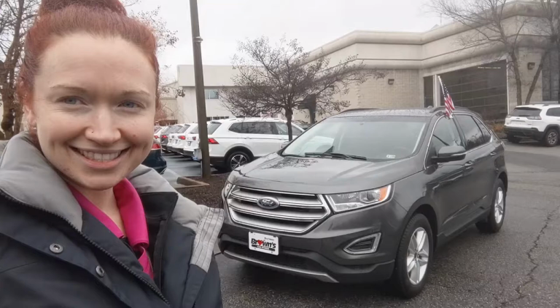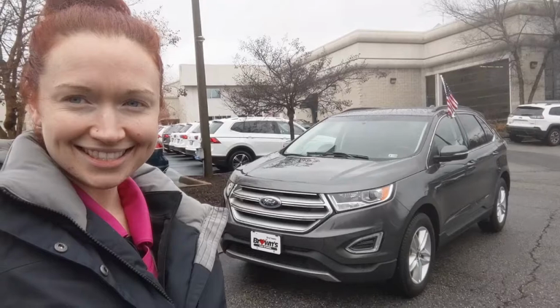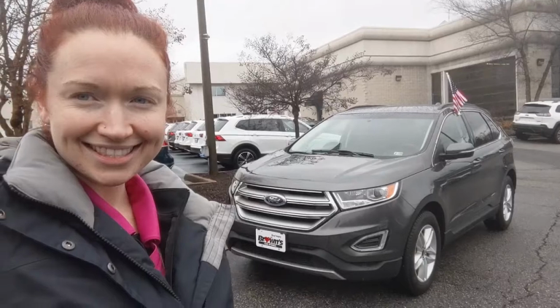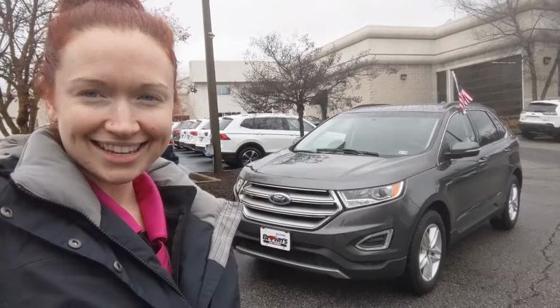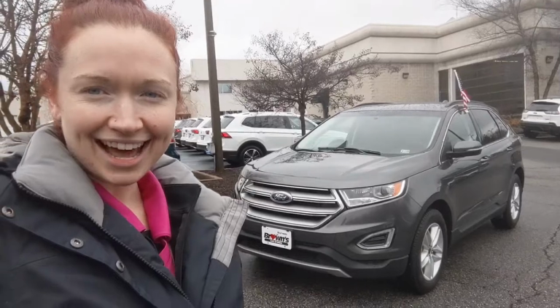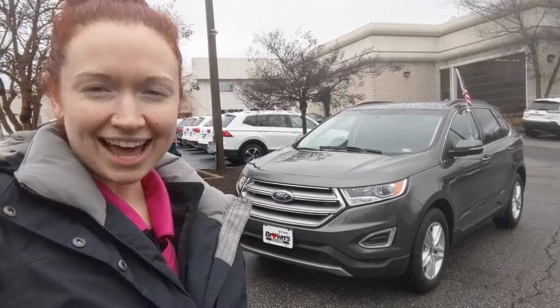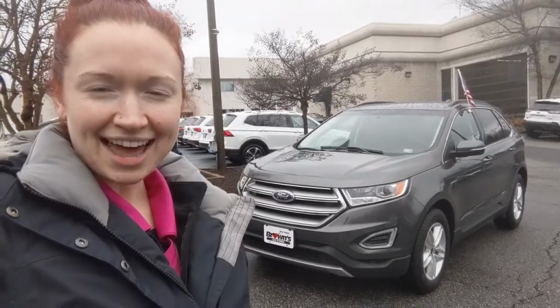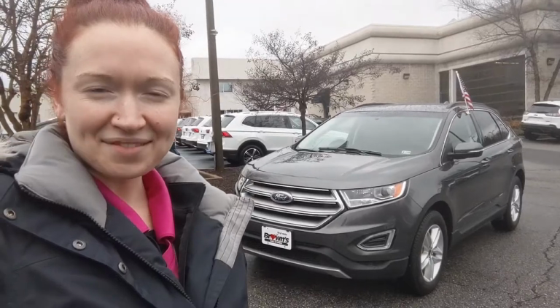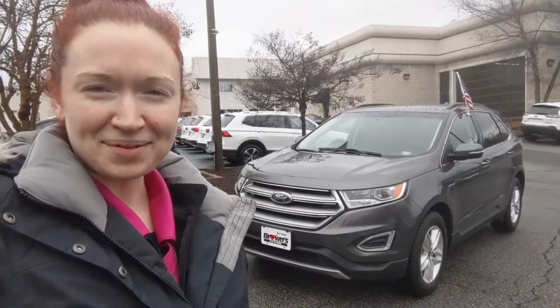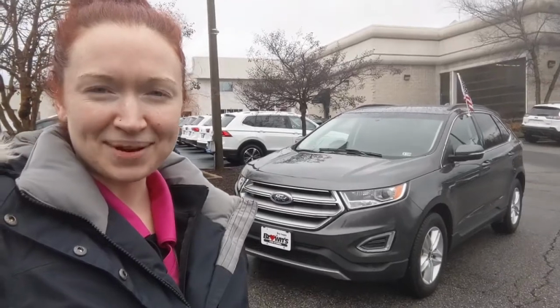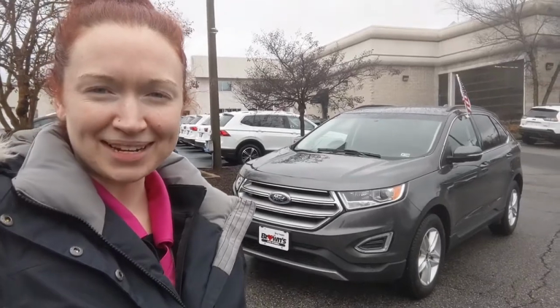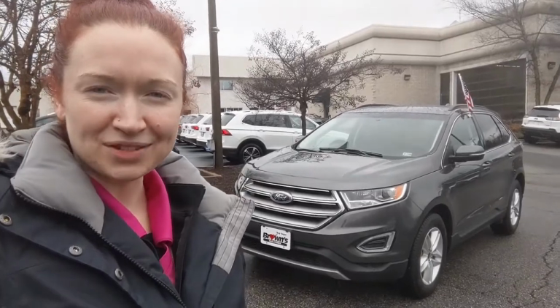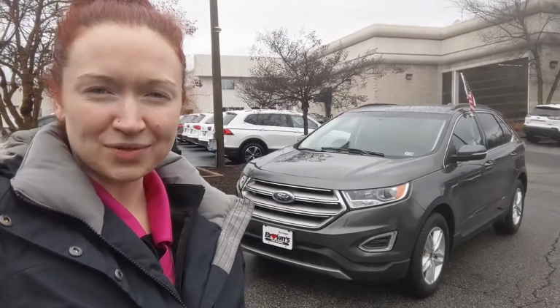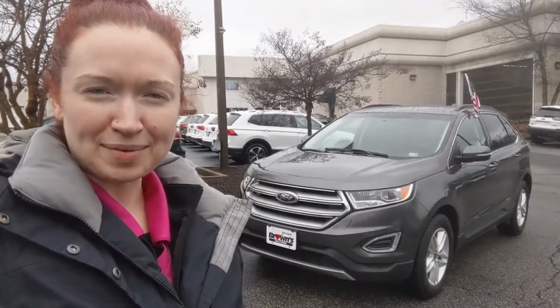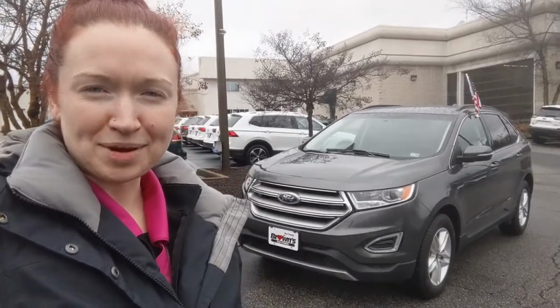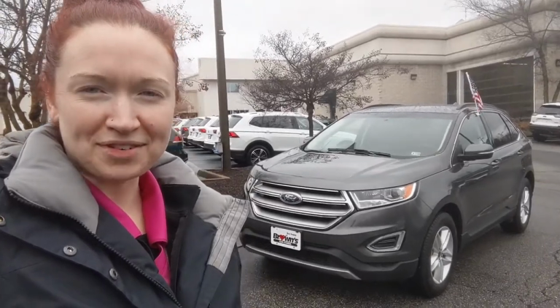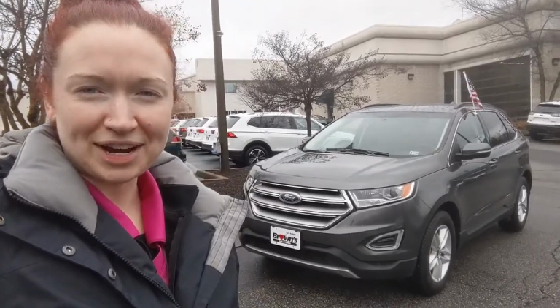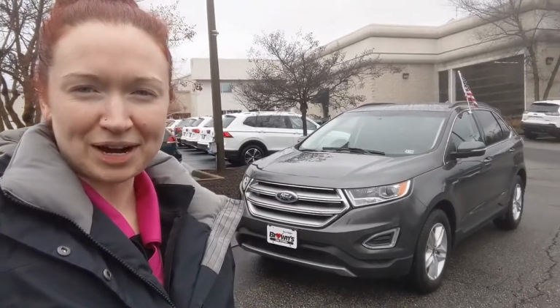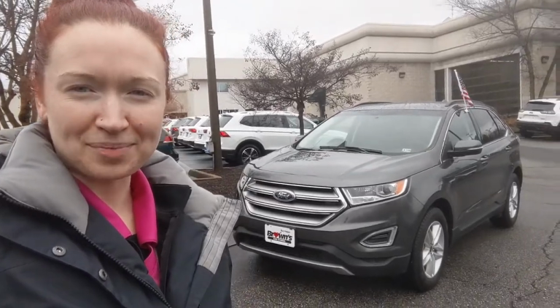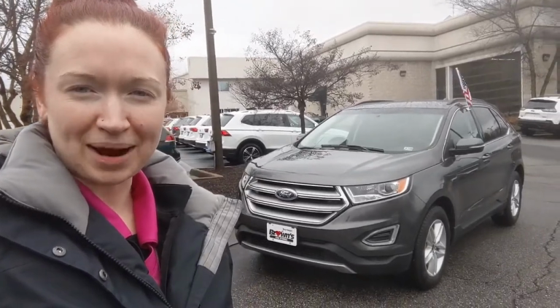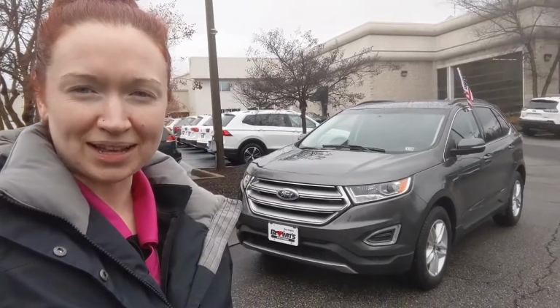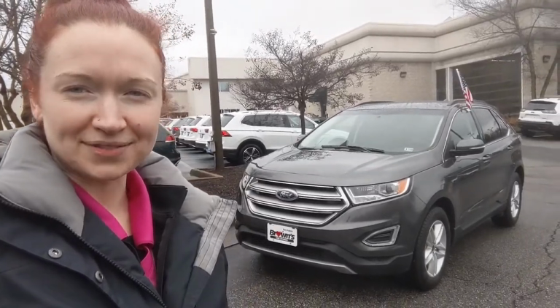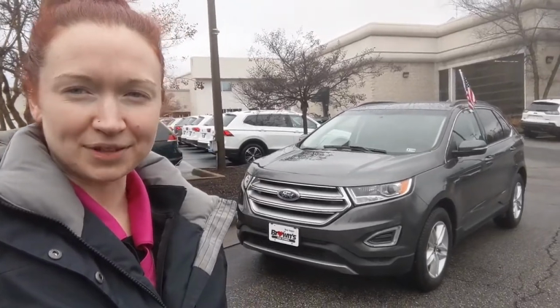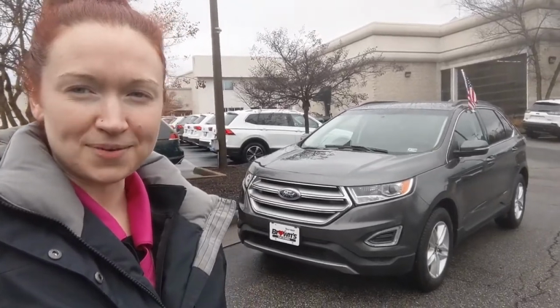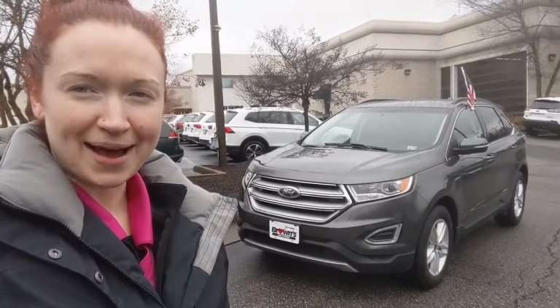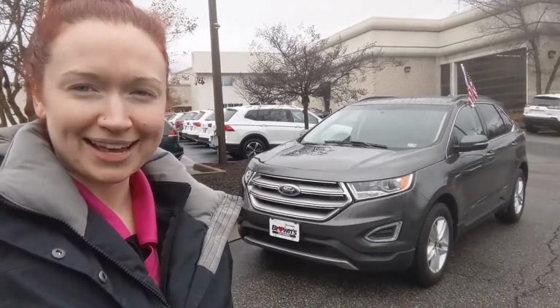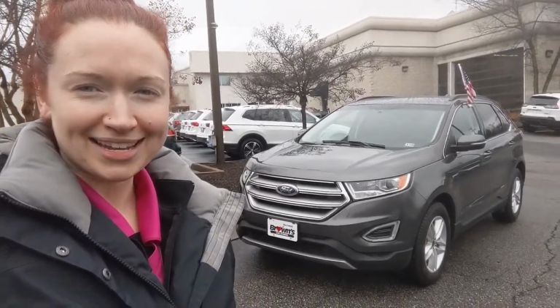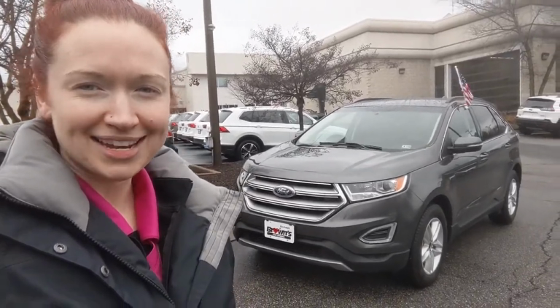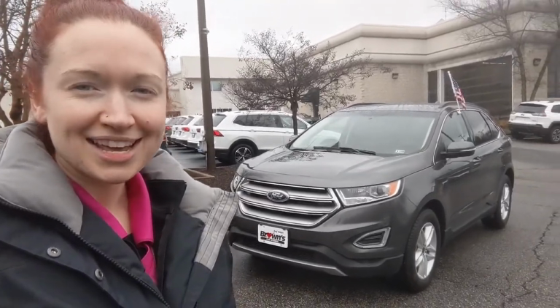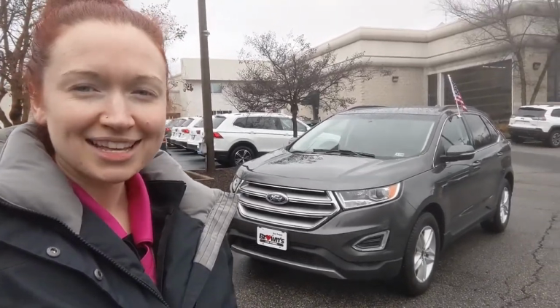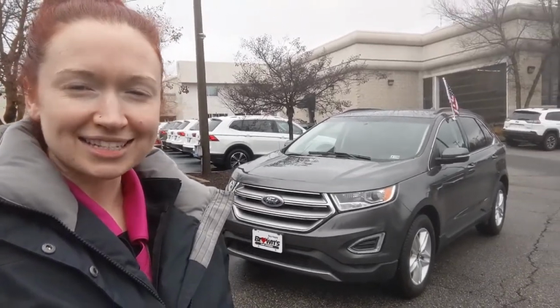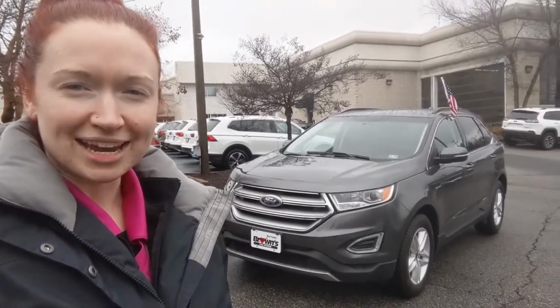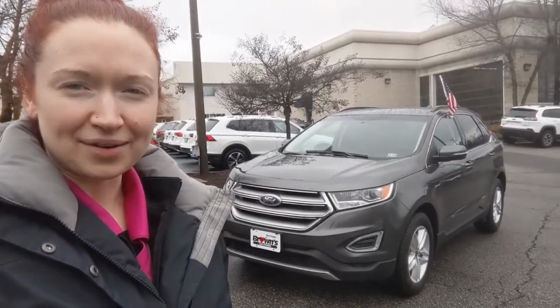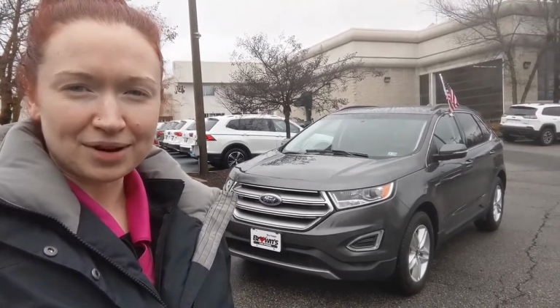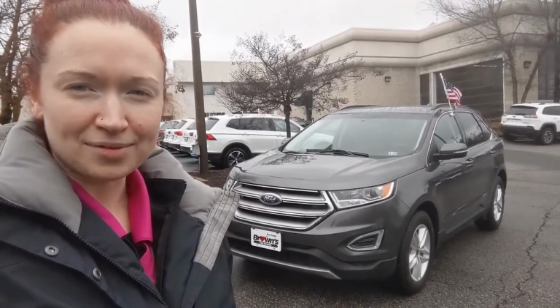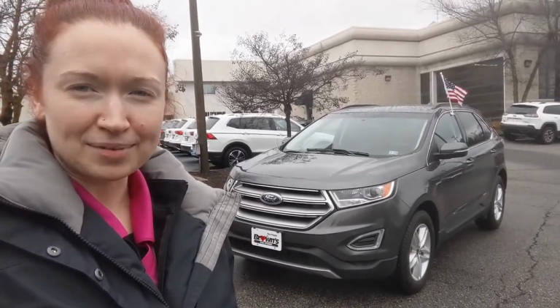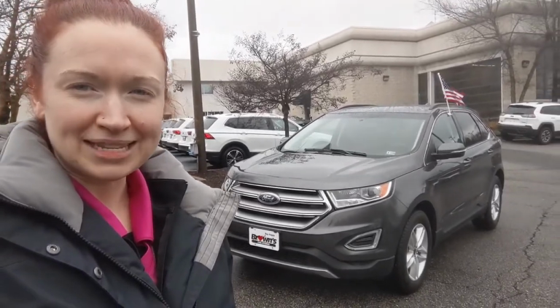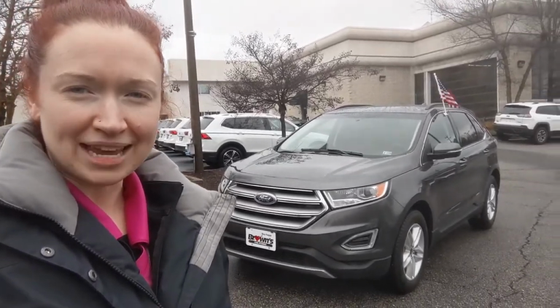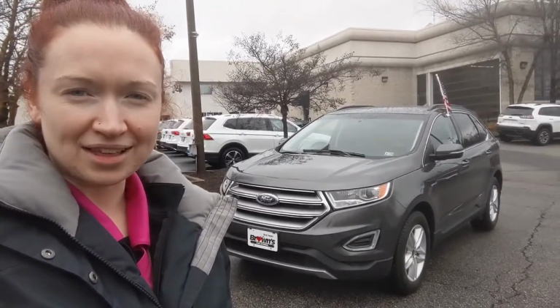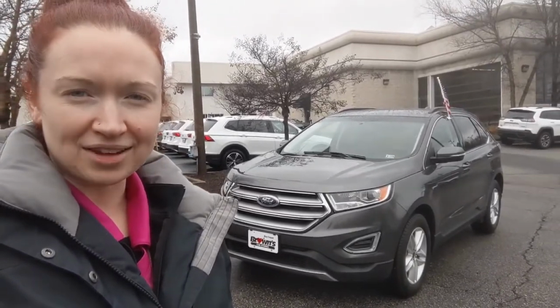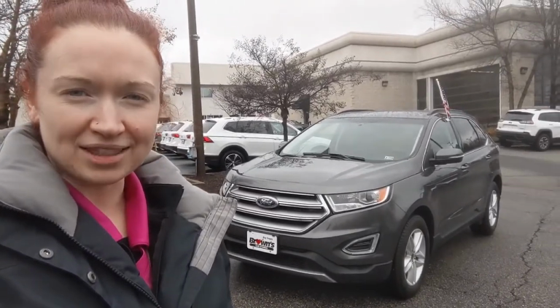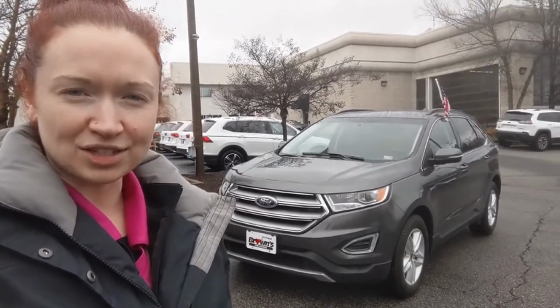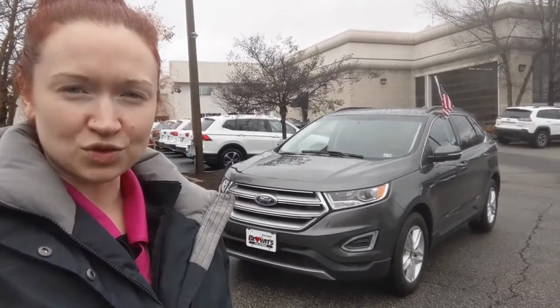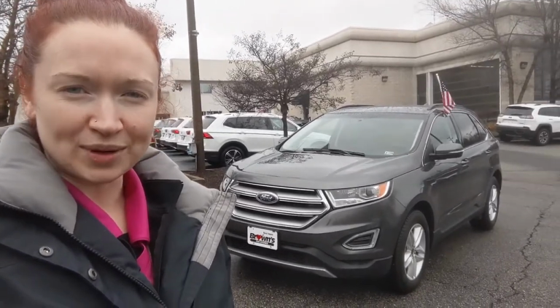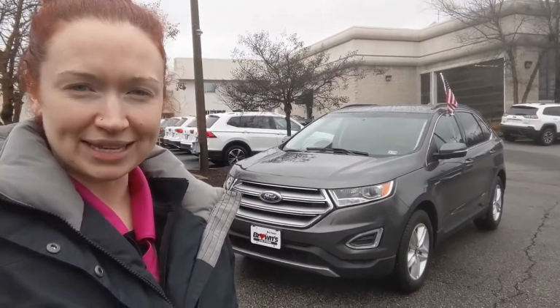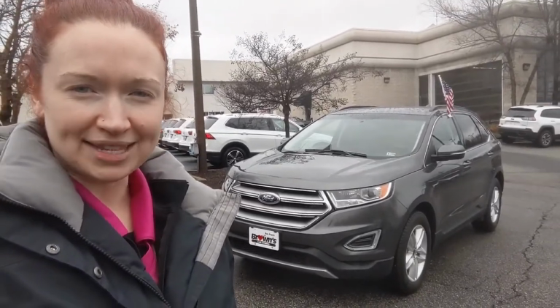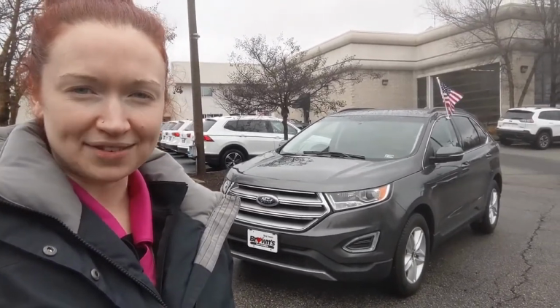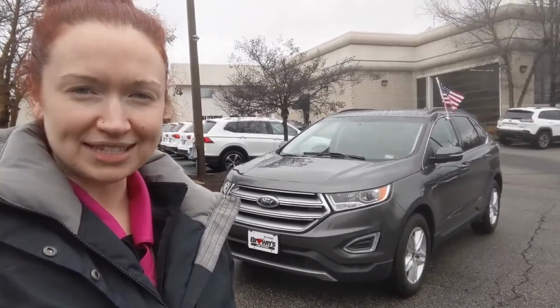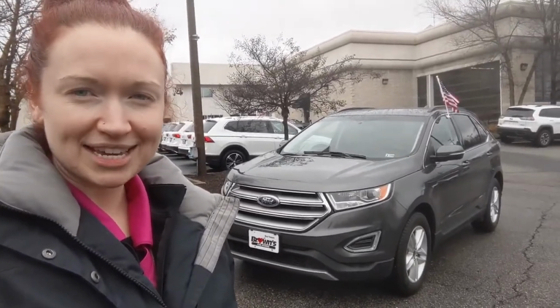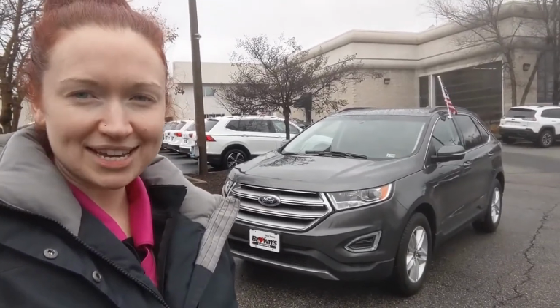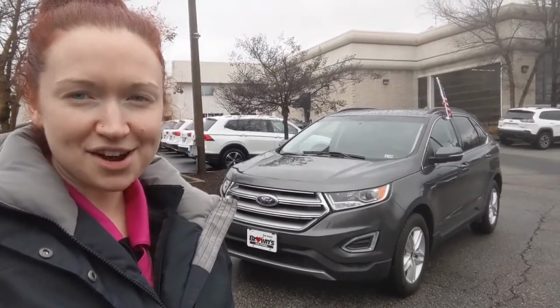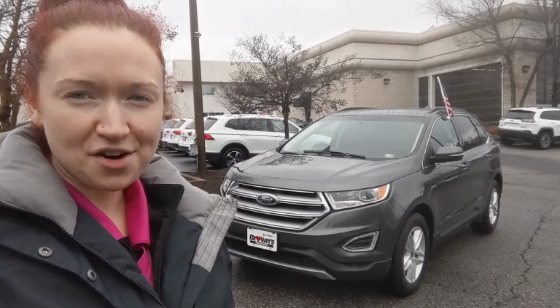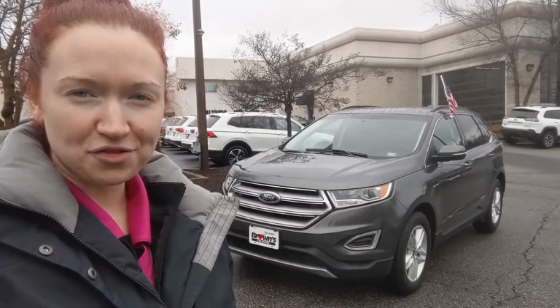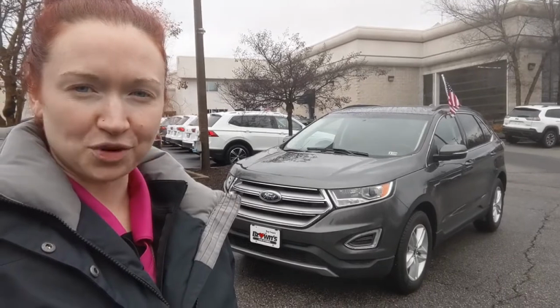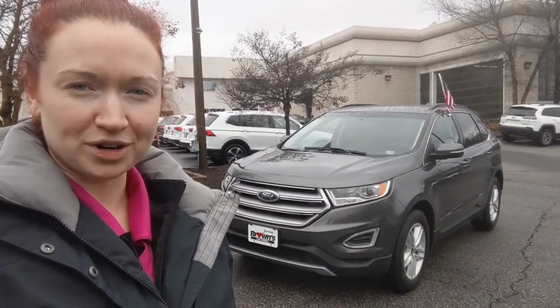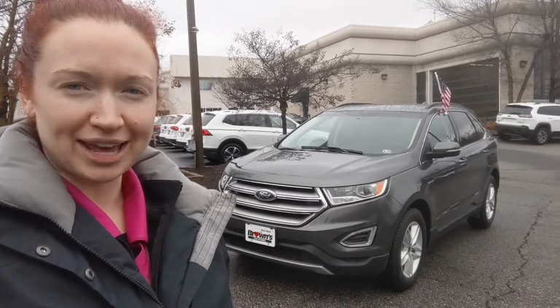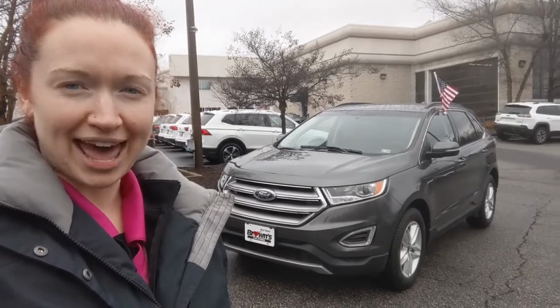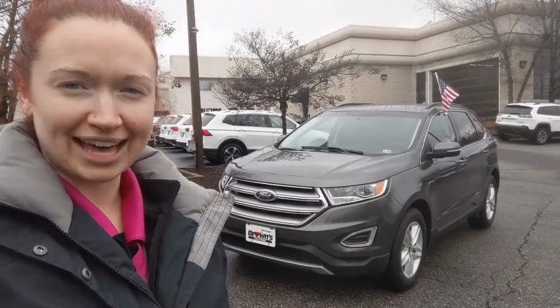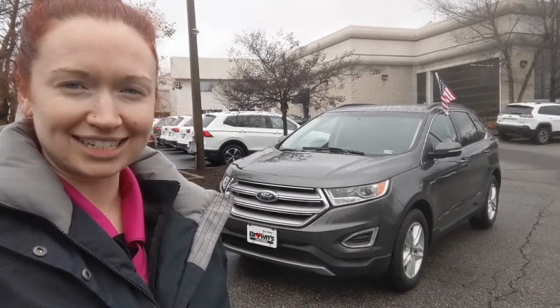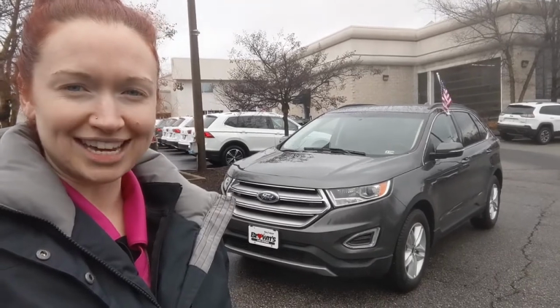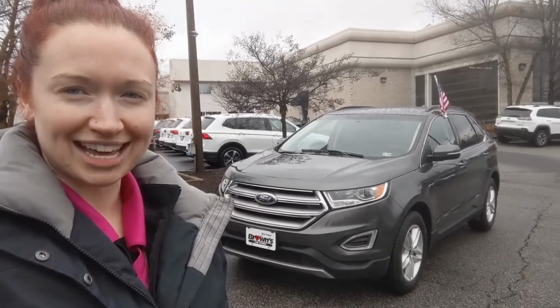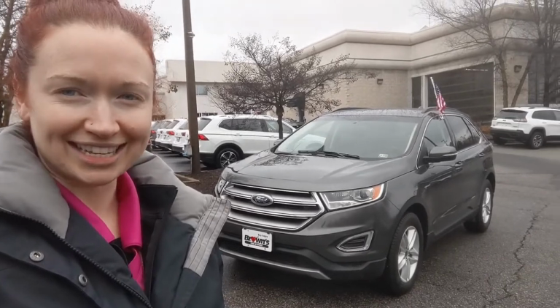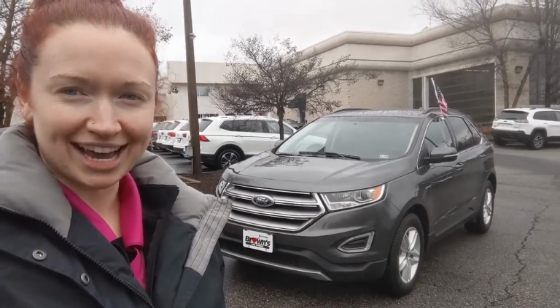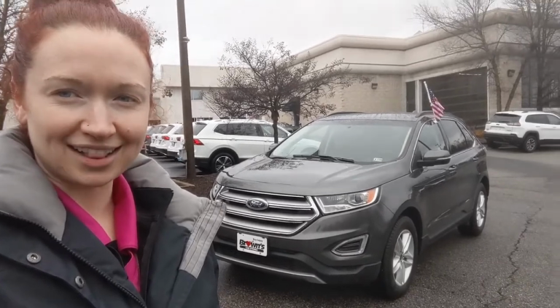Hi everyone, it's Ramey over here at Browns Volkswagen. Today we're going to be taking a look at the 2017 Ford Edge SEL.